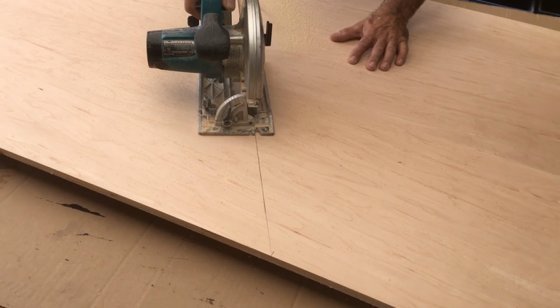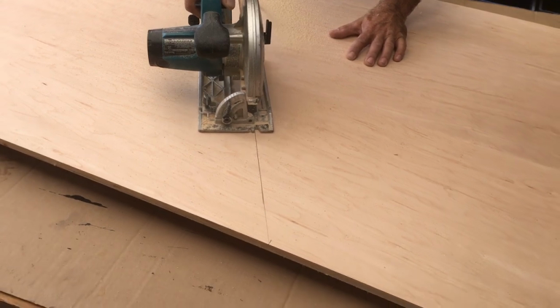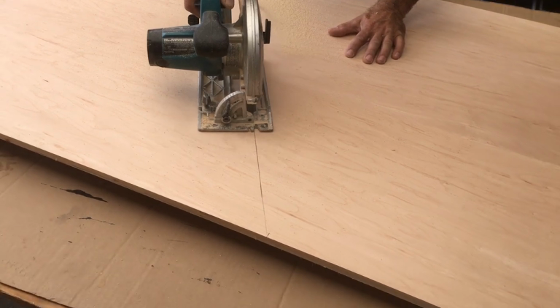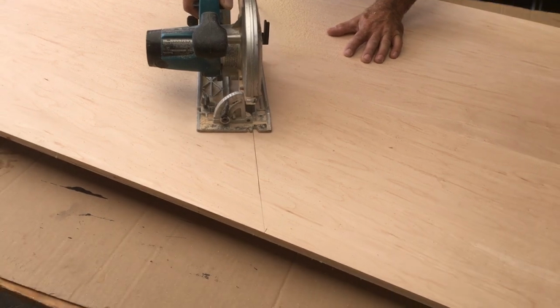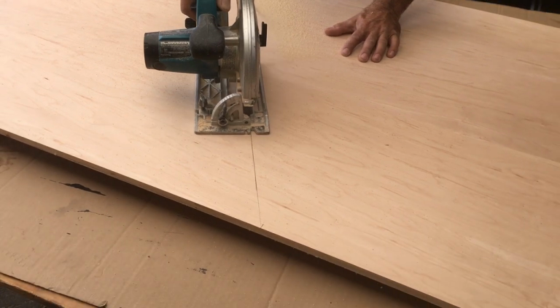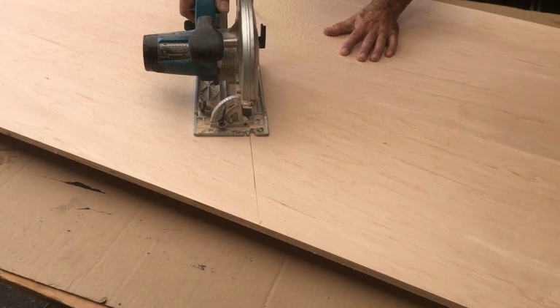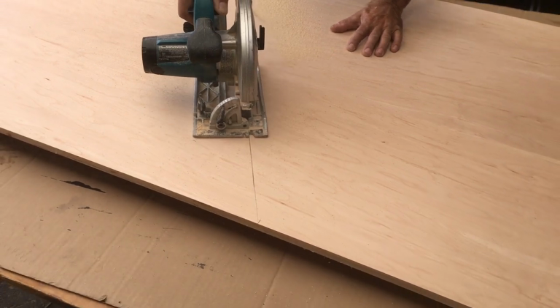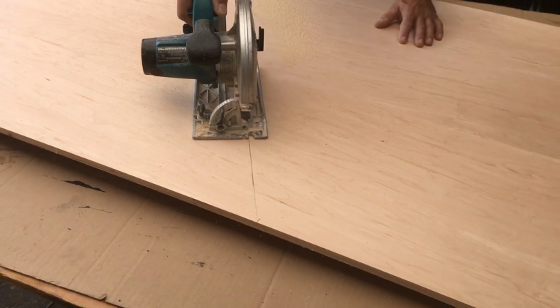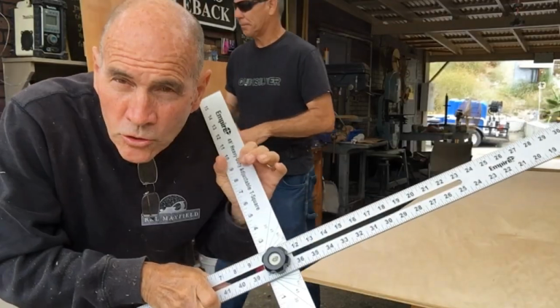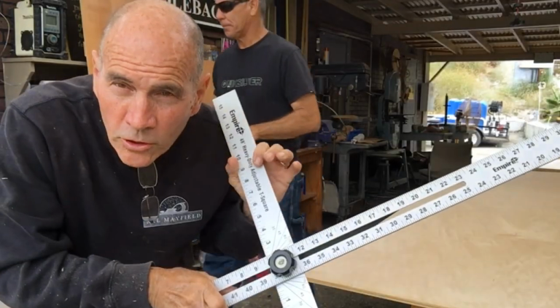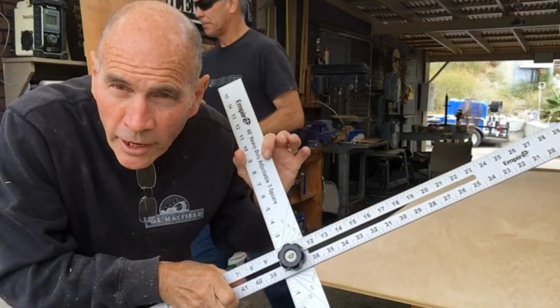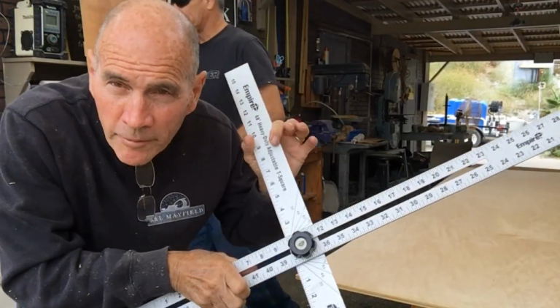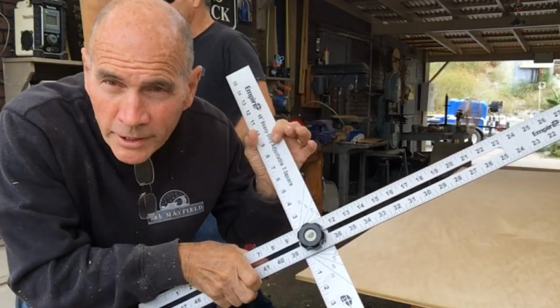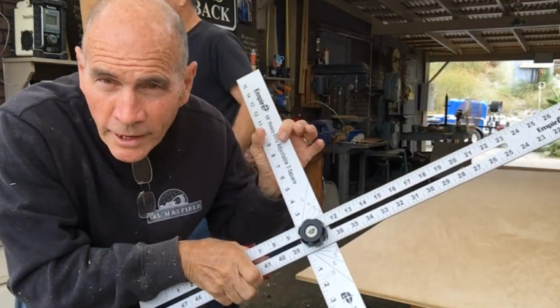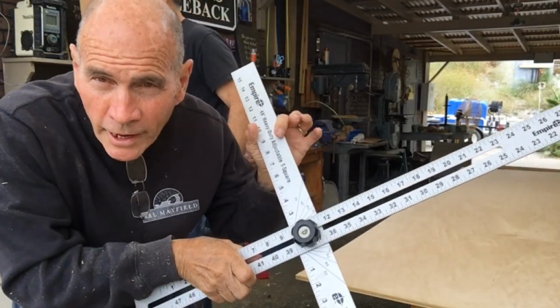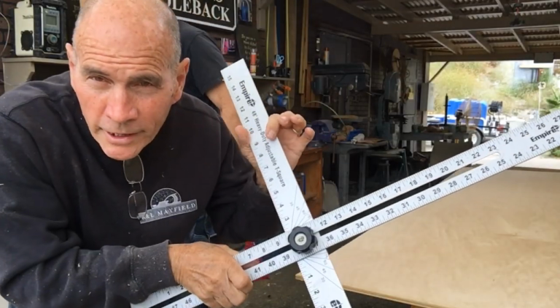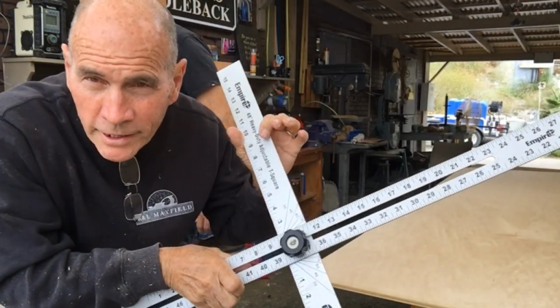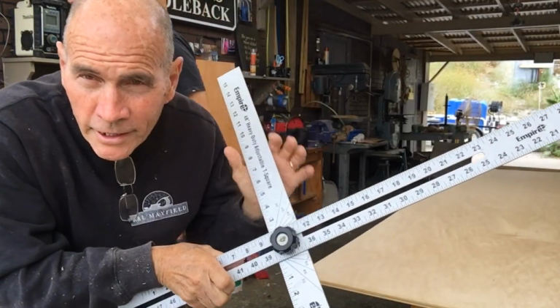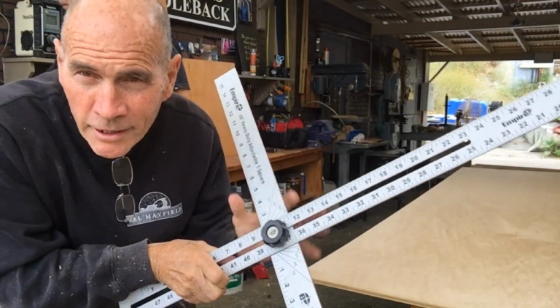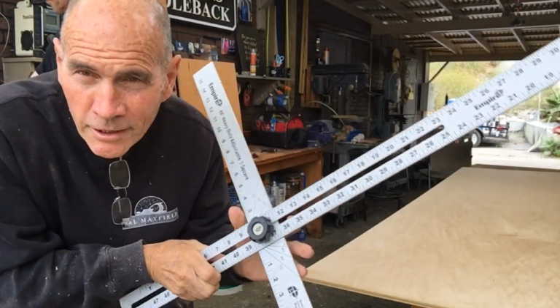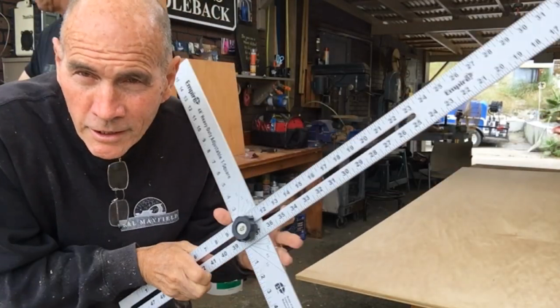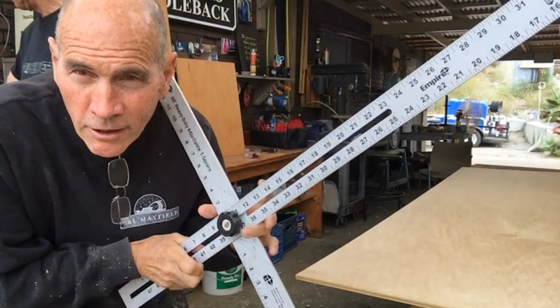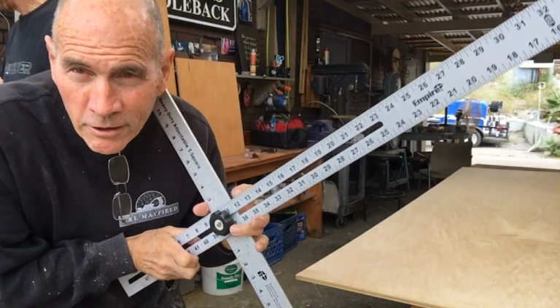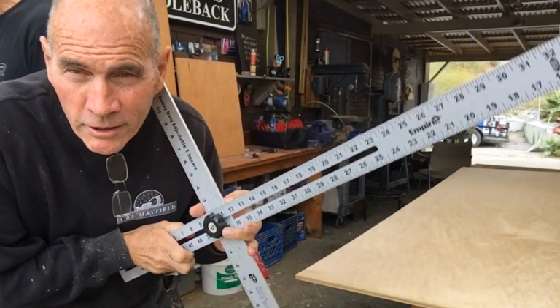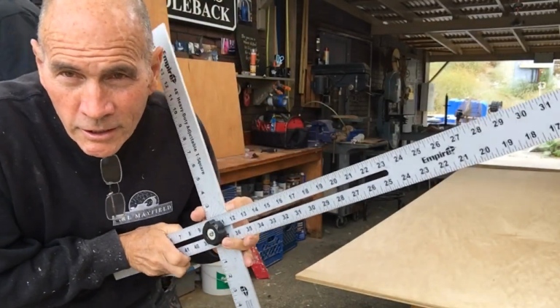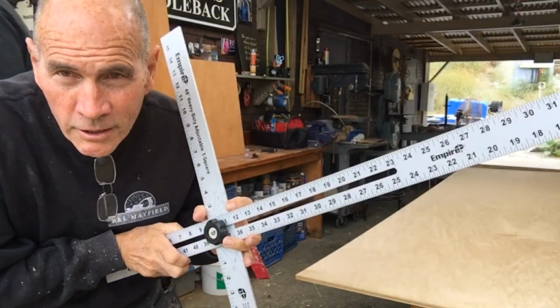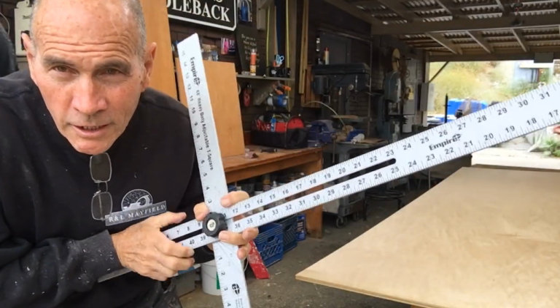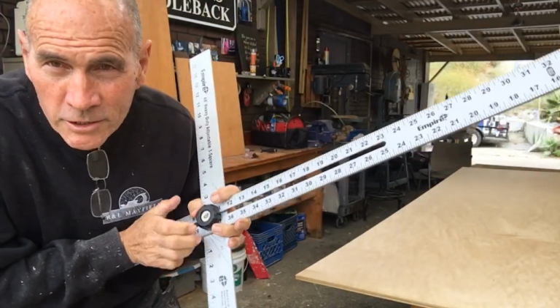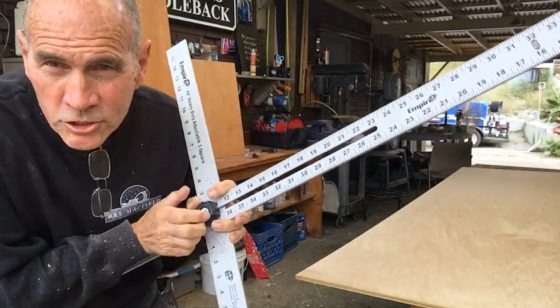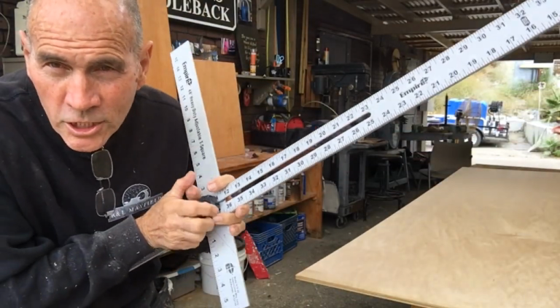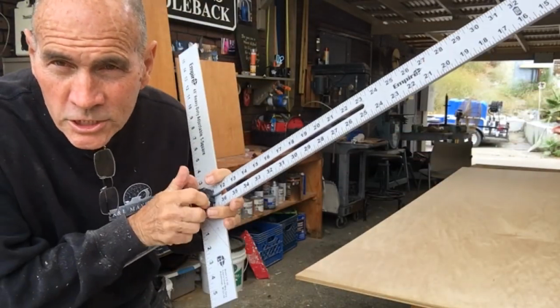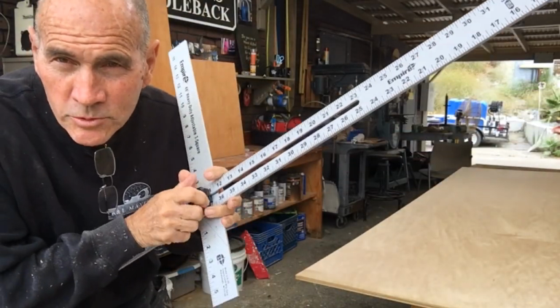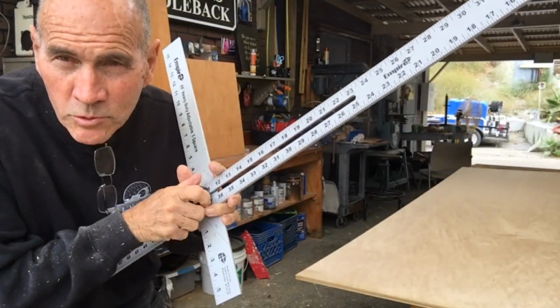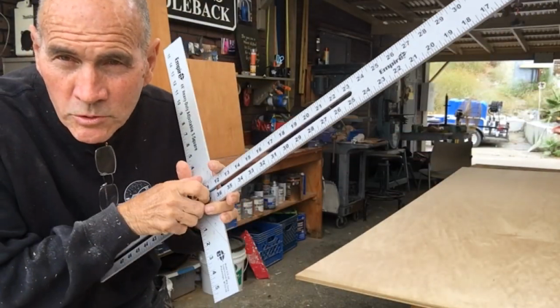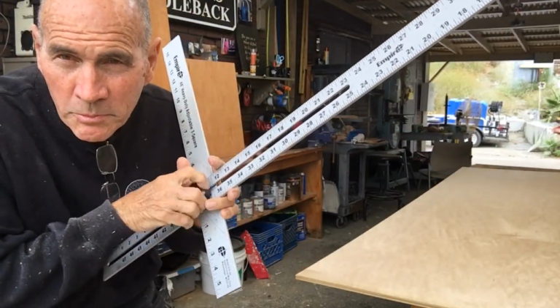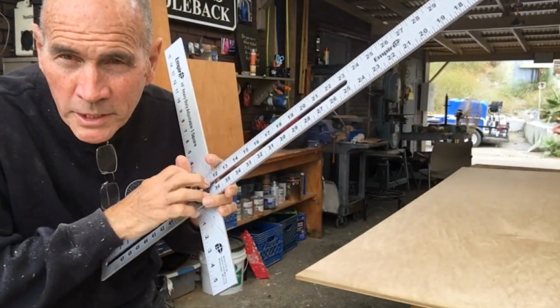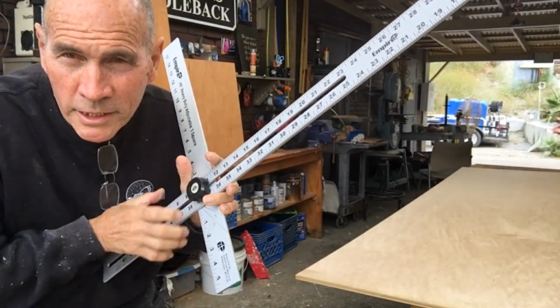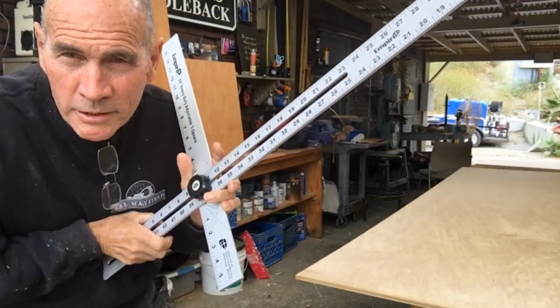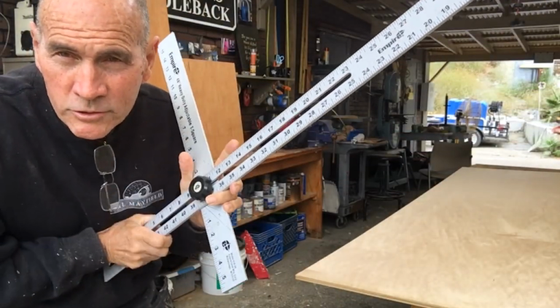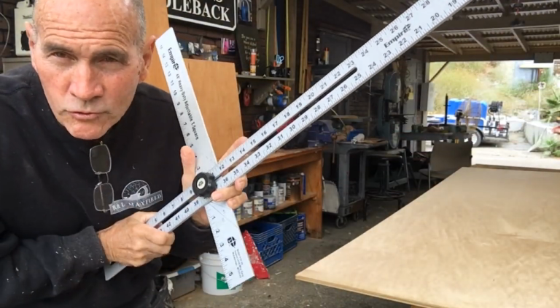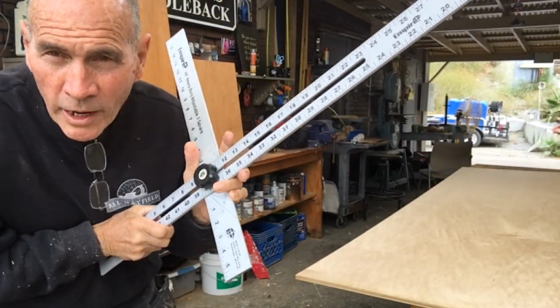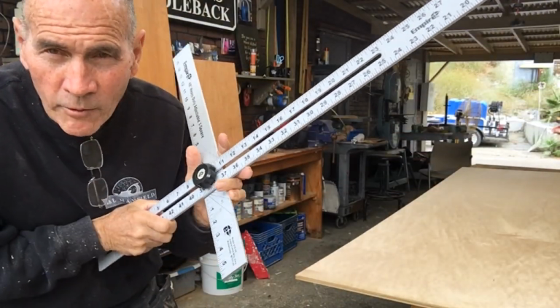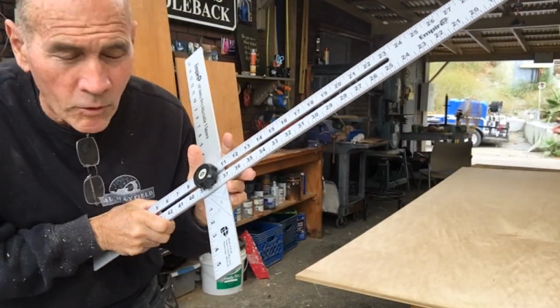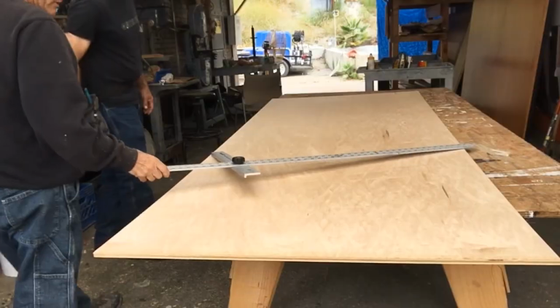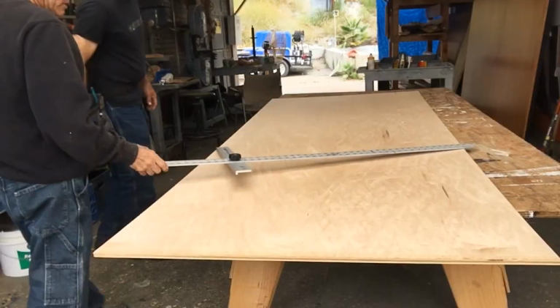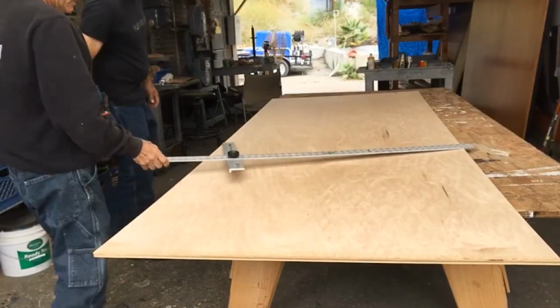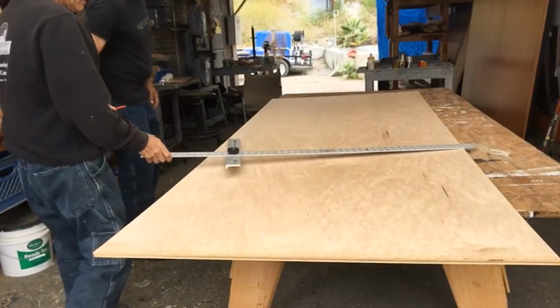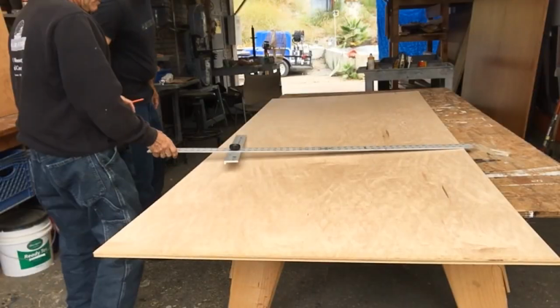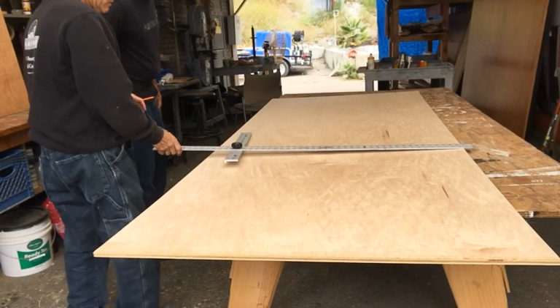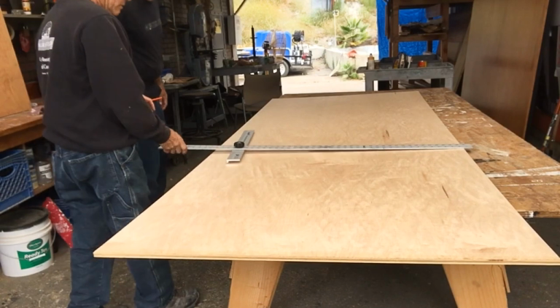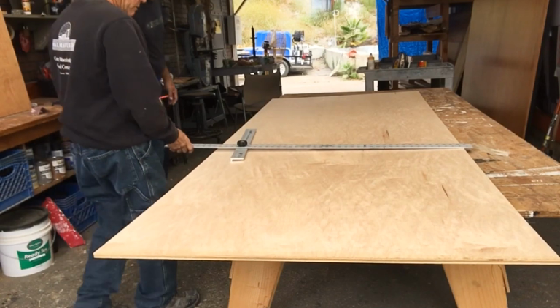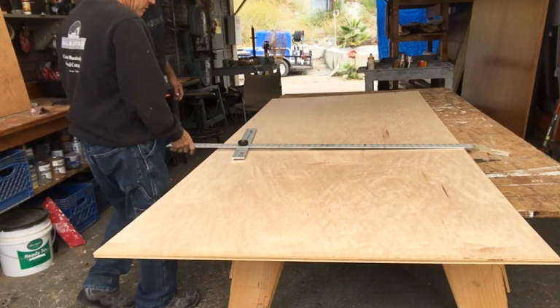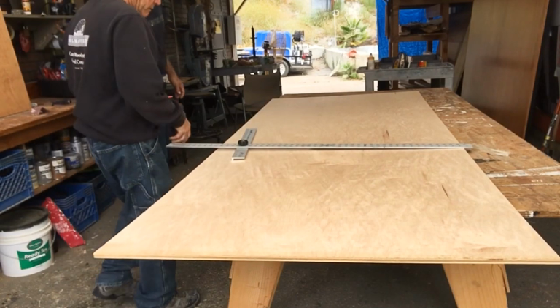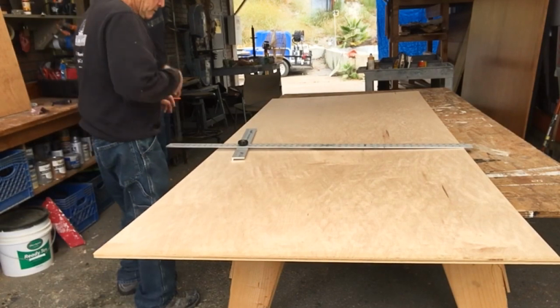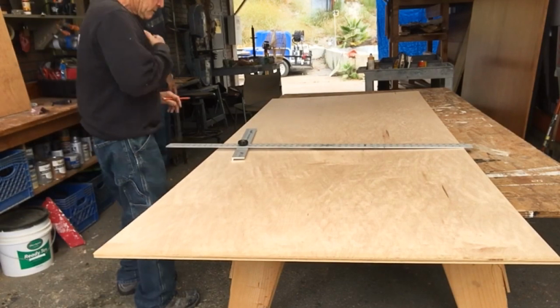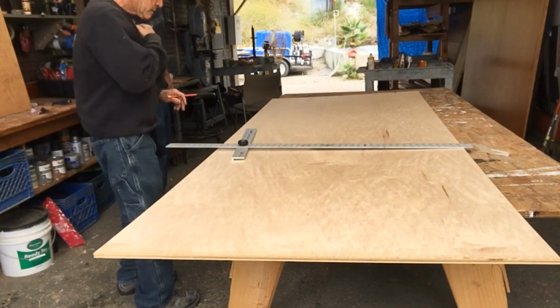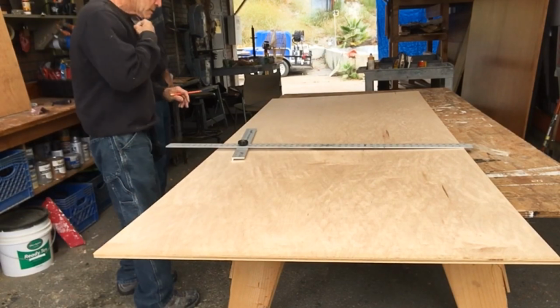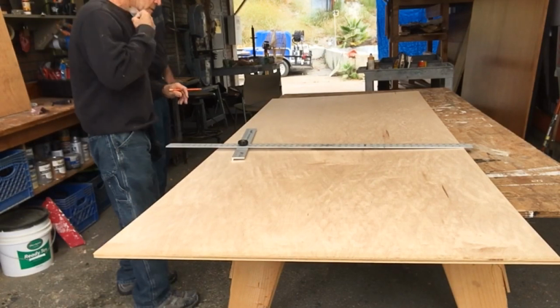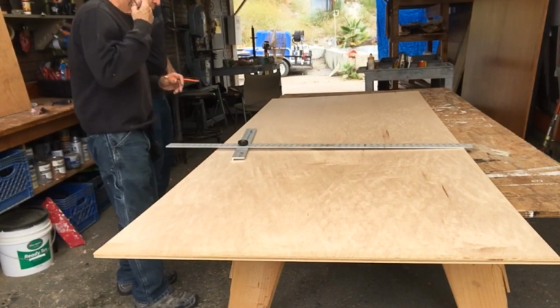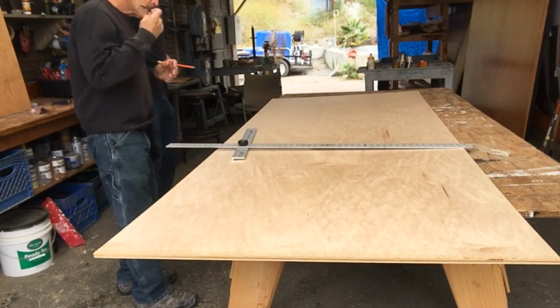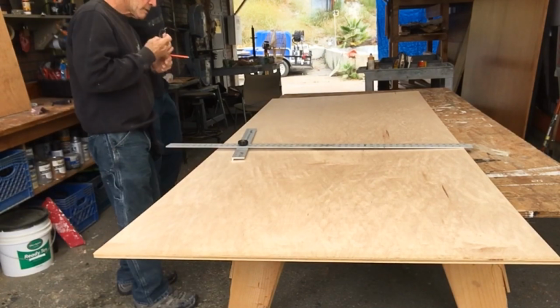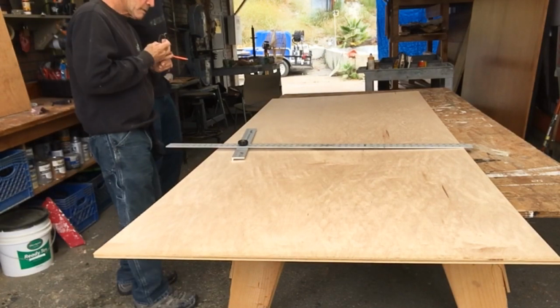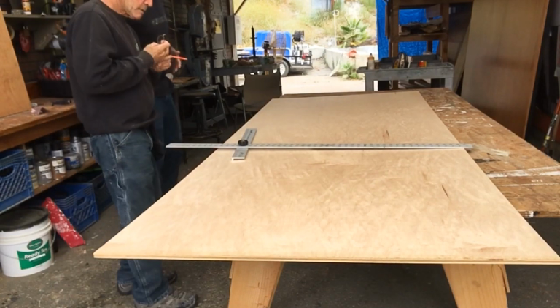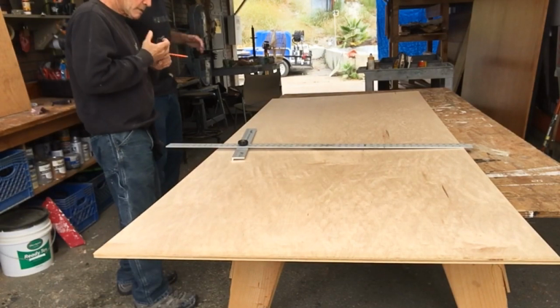This little tool came in handy — our little adjustable big drywall T-square. It's got angles on it.